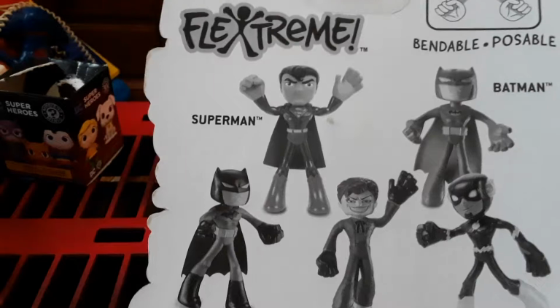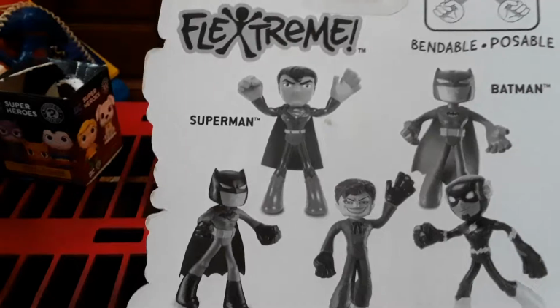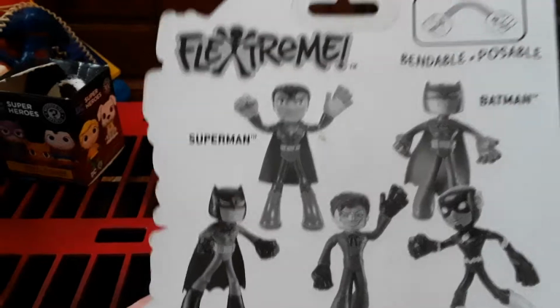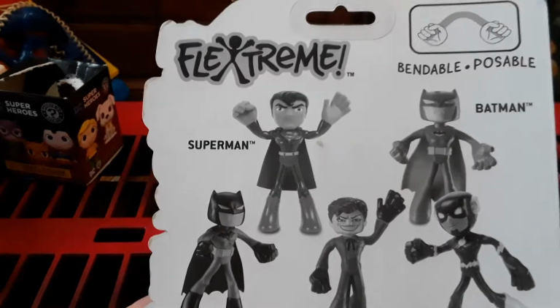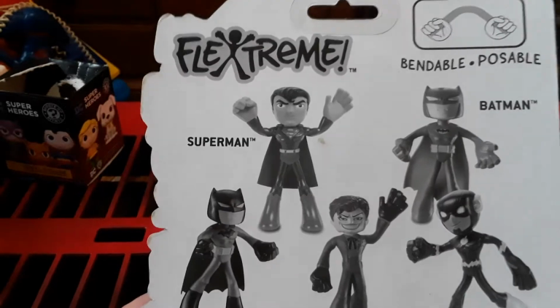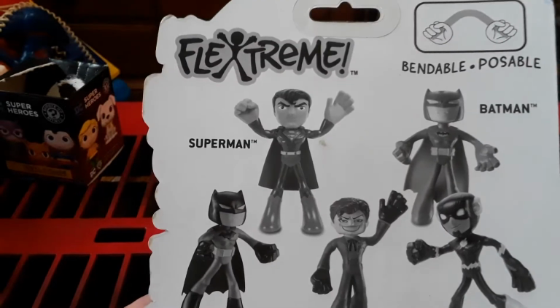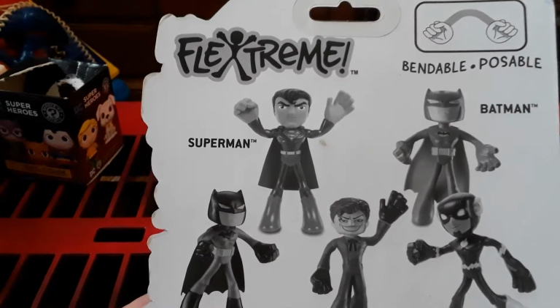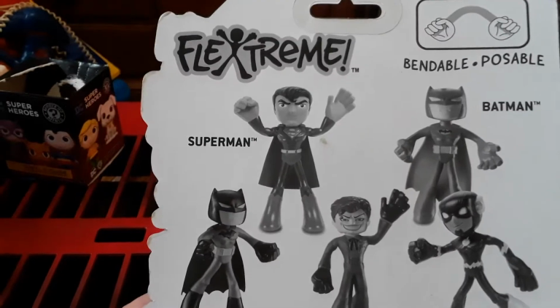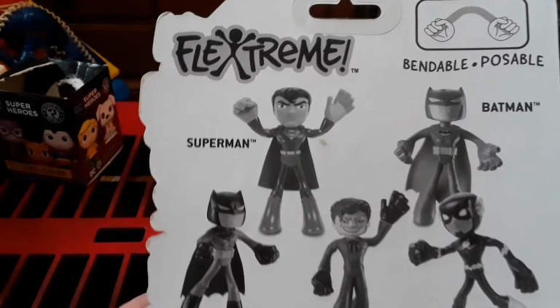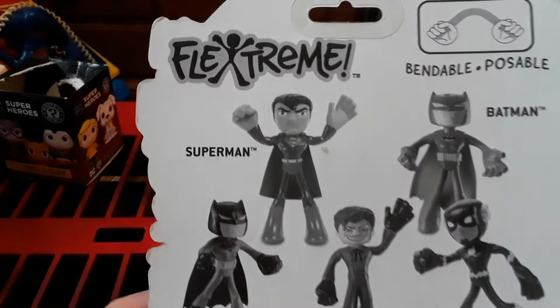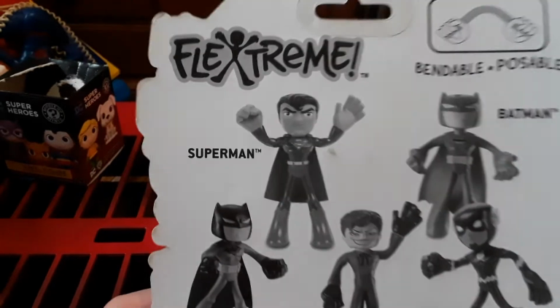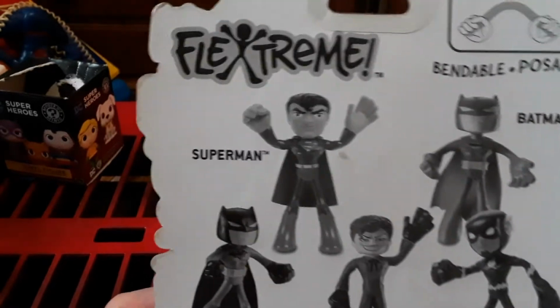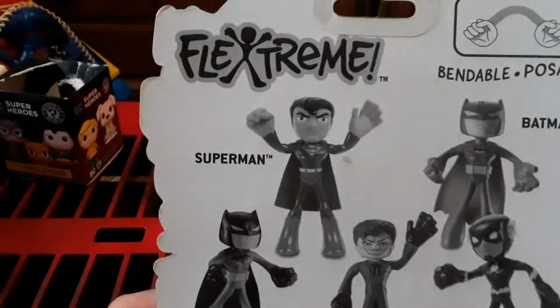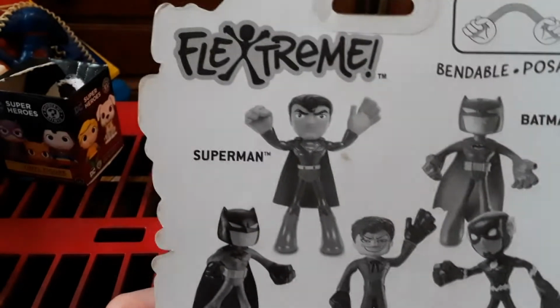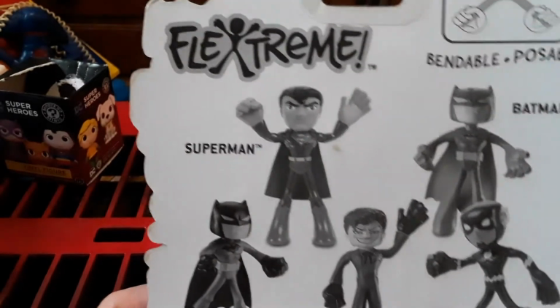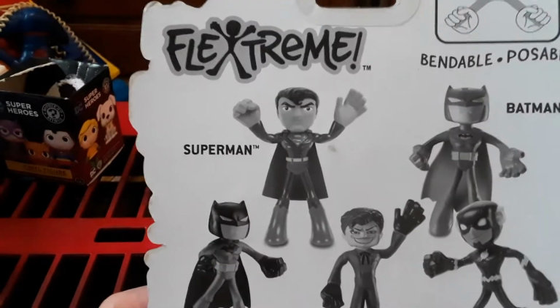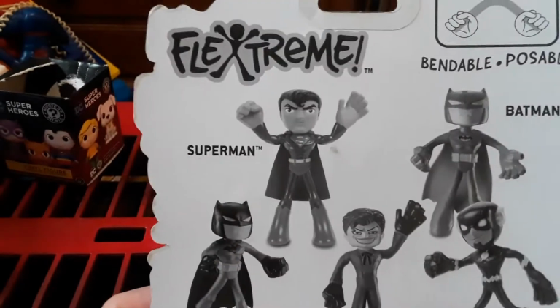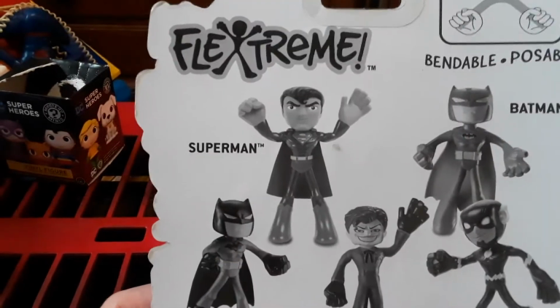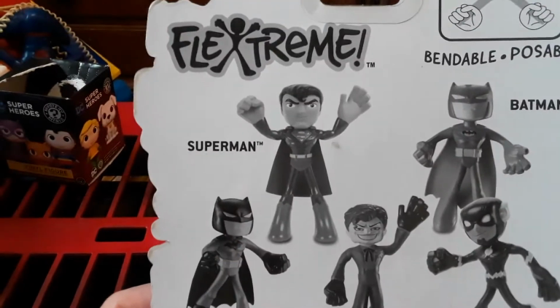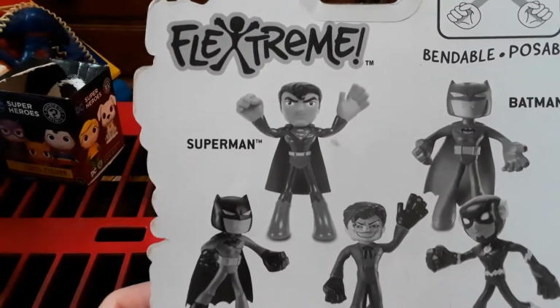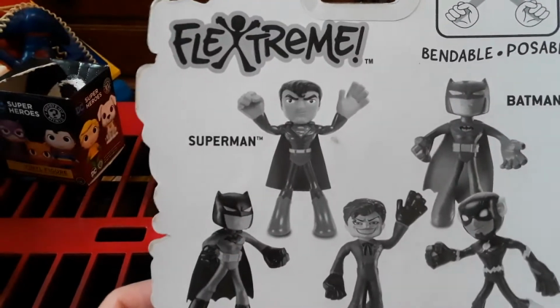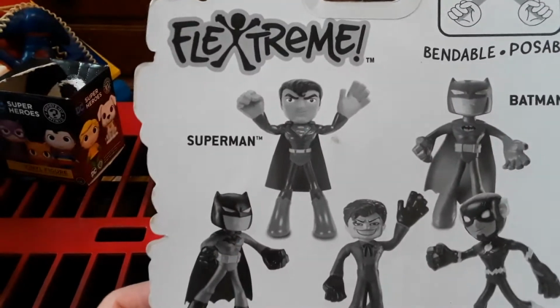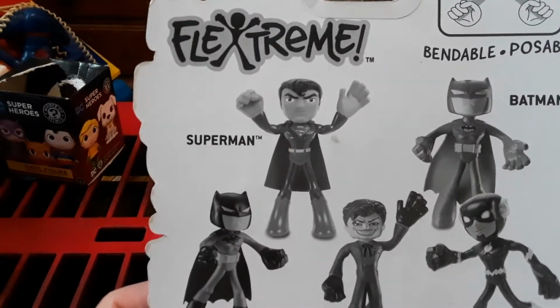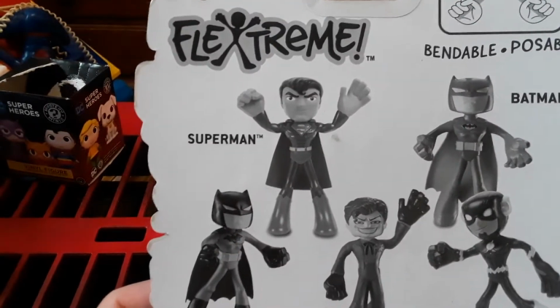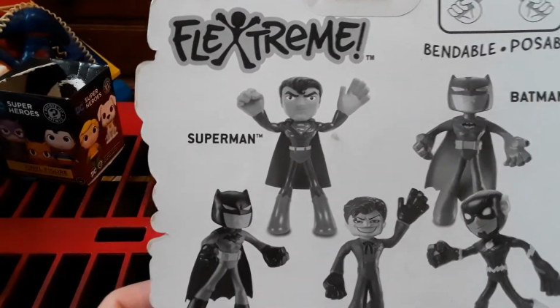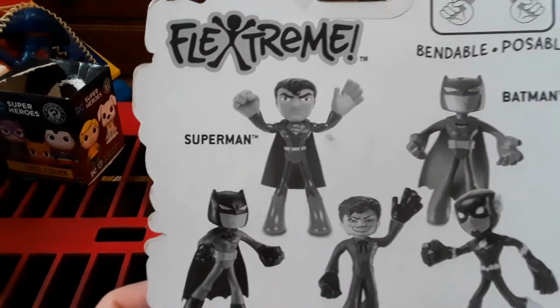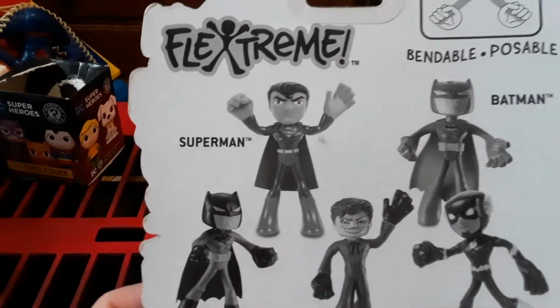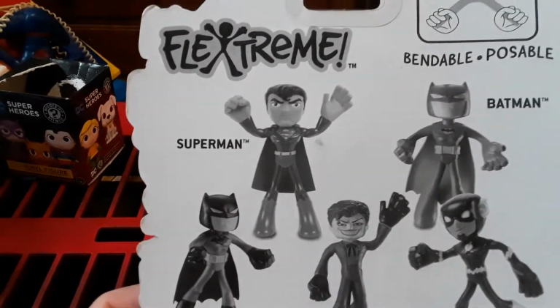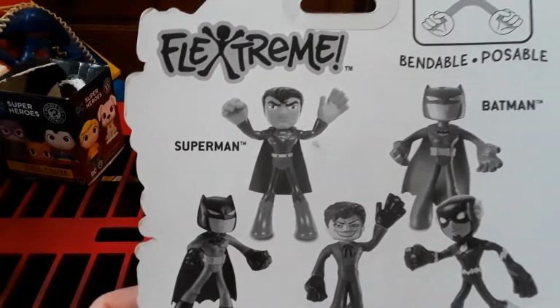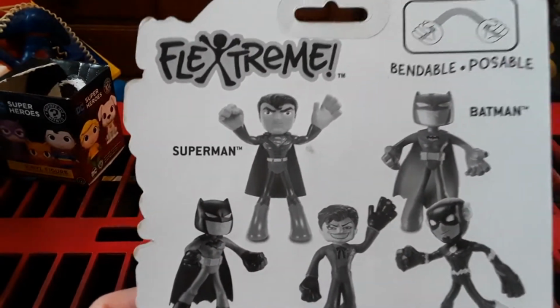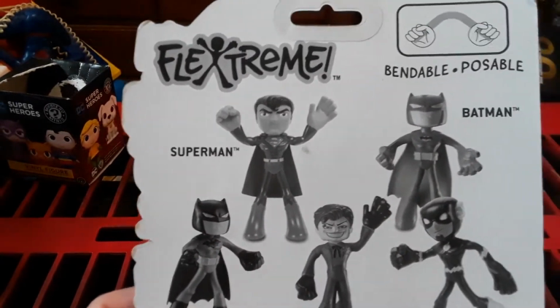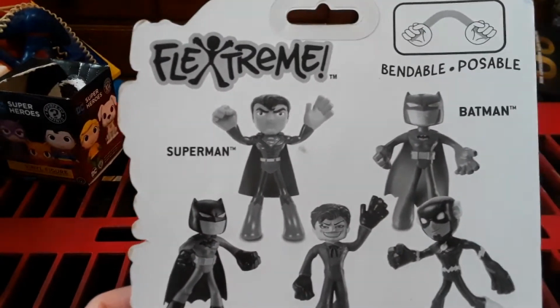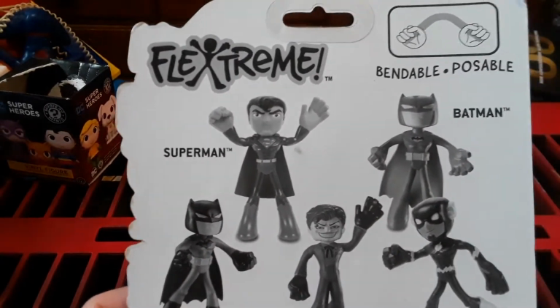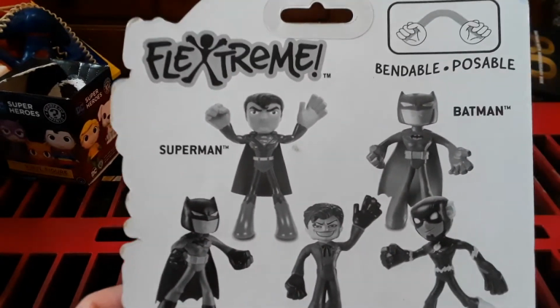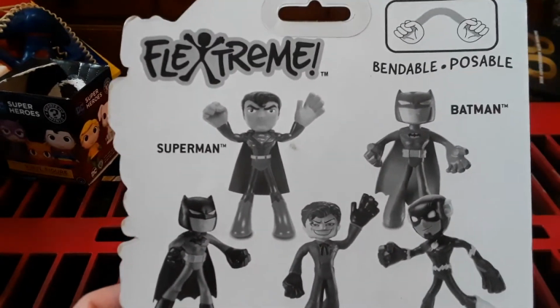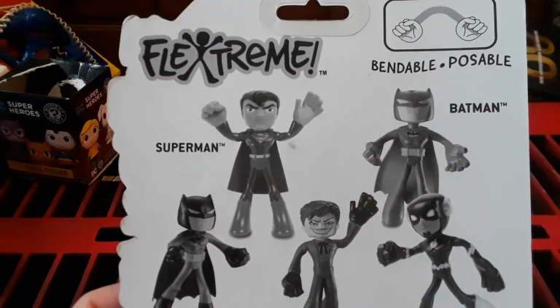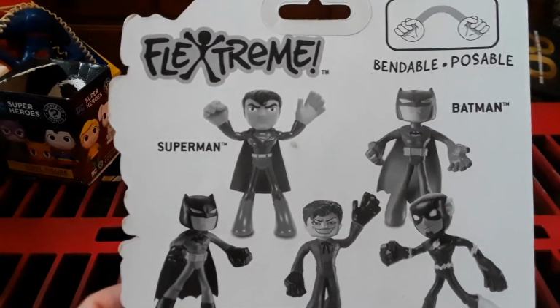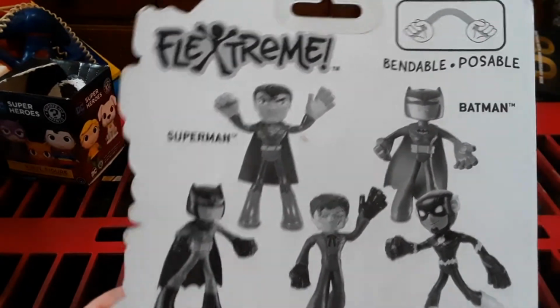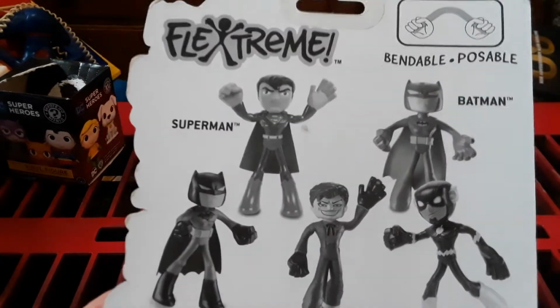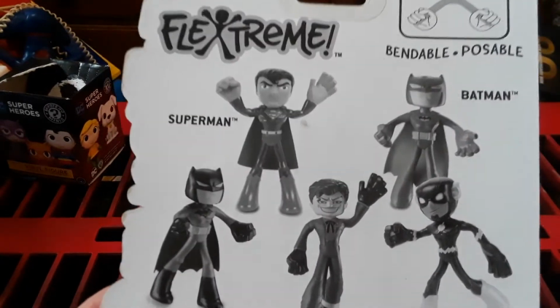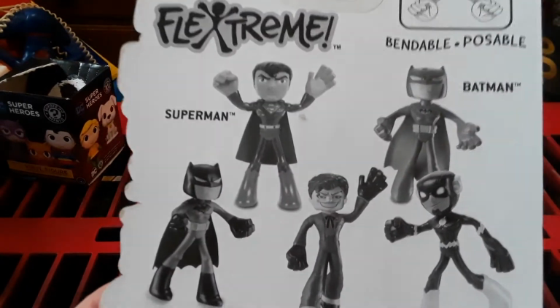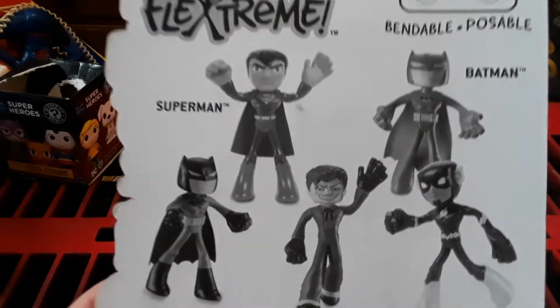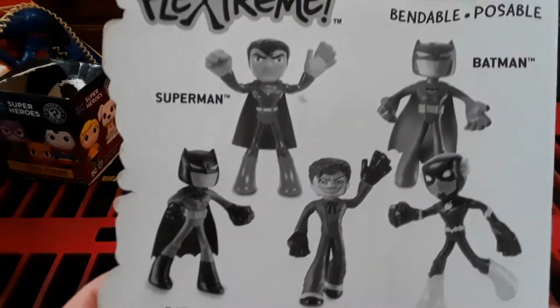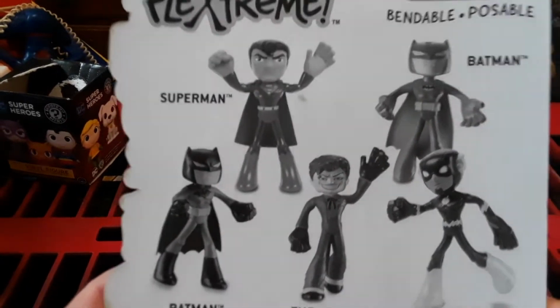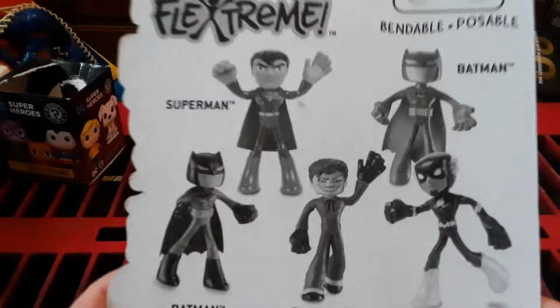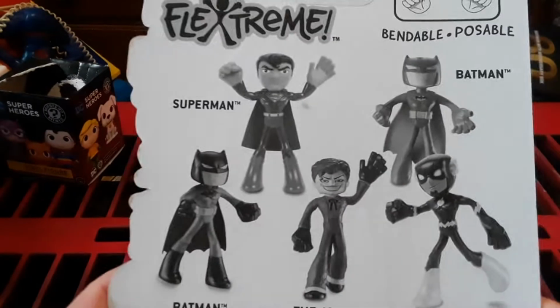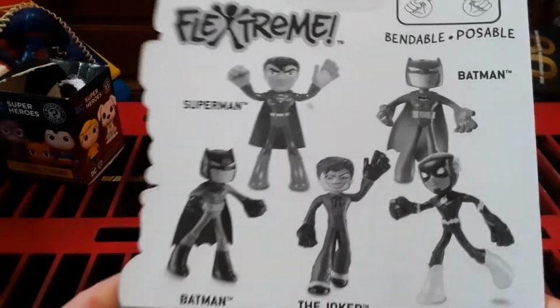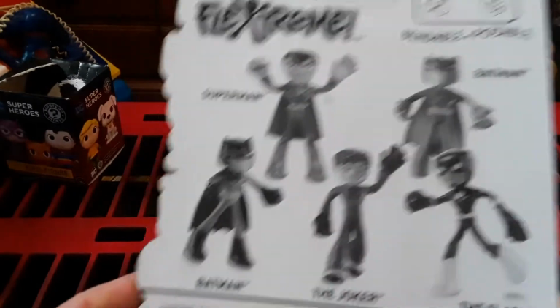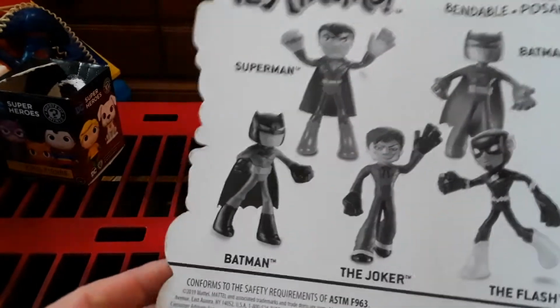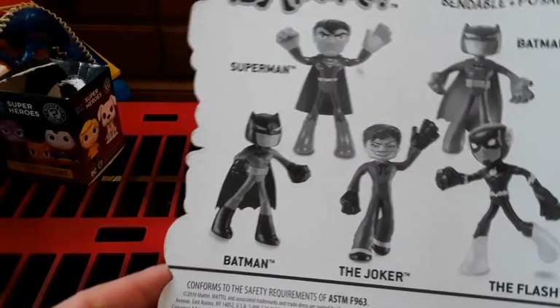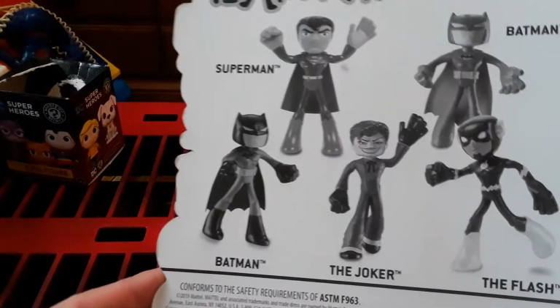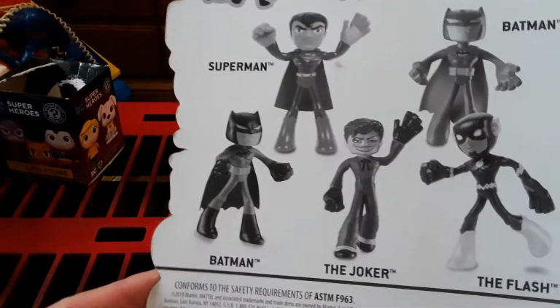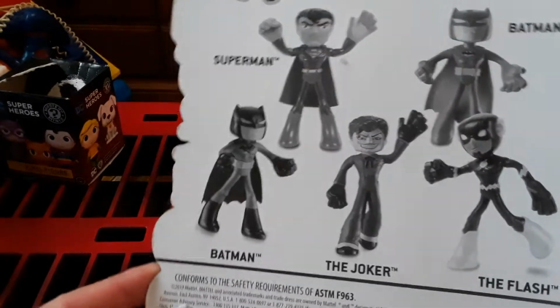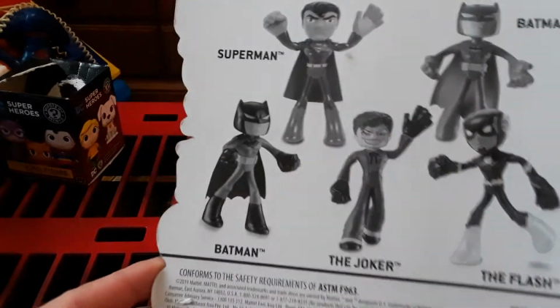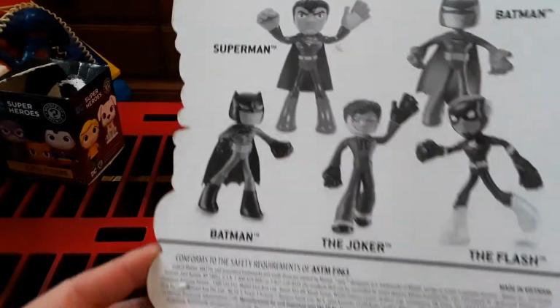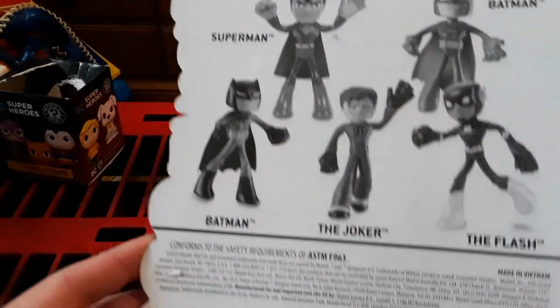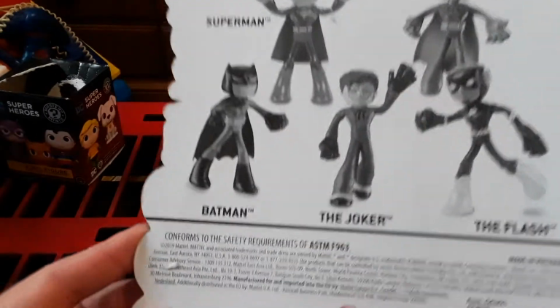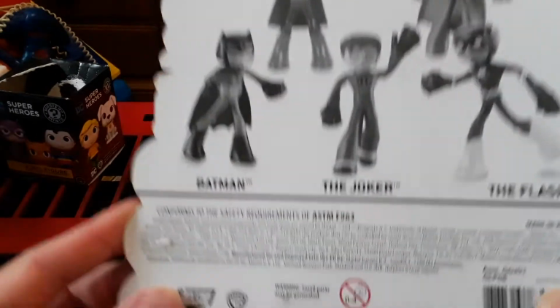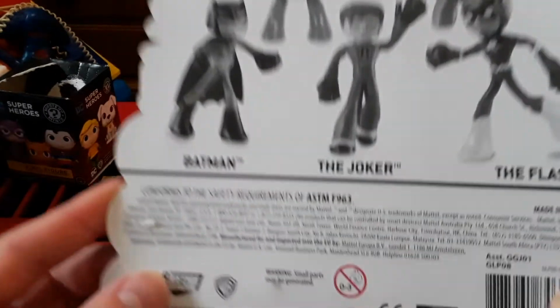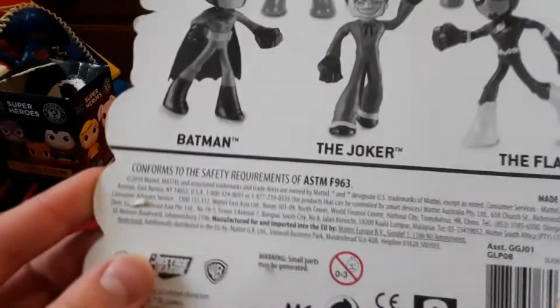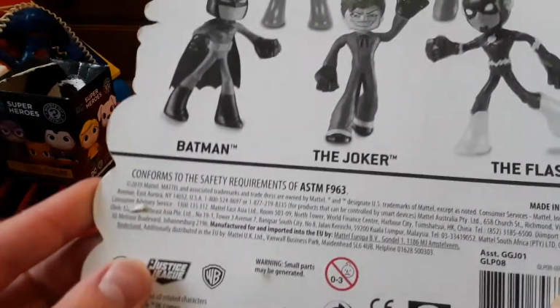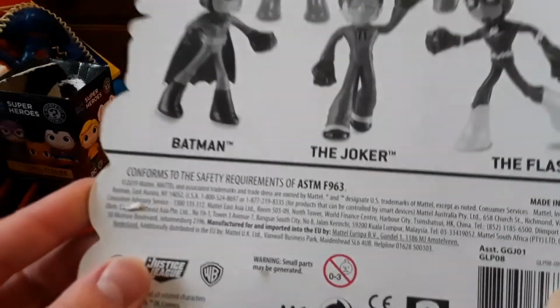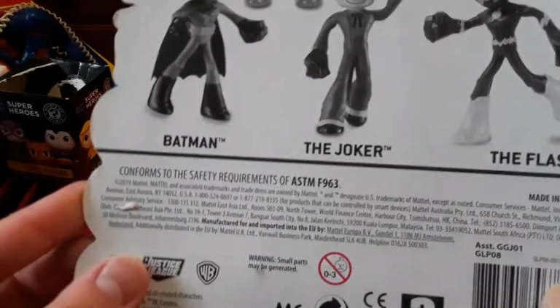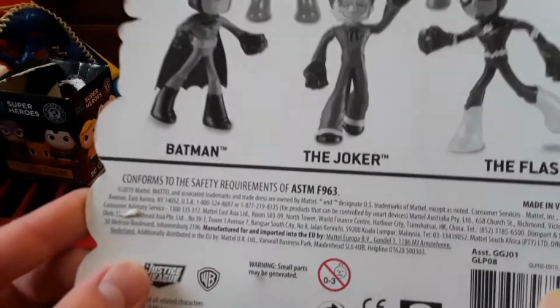Hey everybody, we got Flixstream! Bendable, poseable DC action figures!